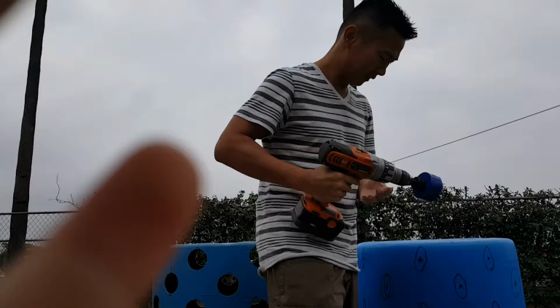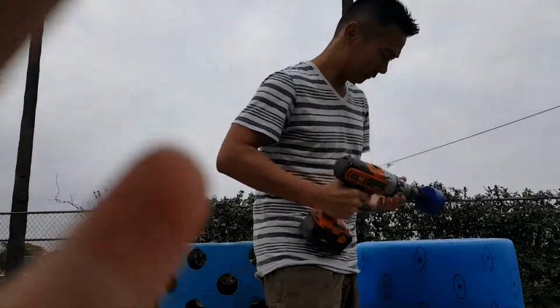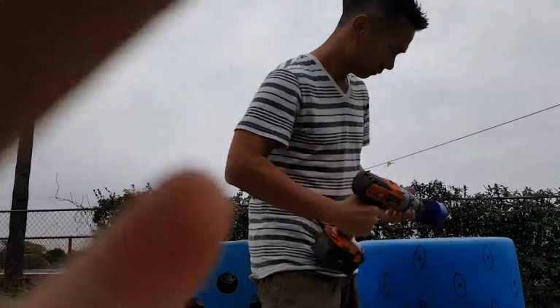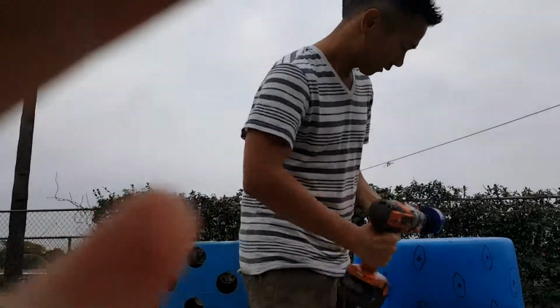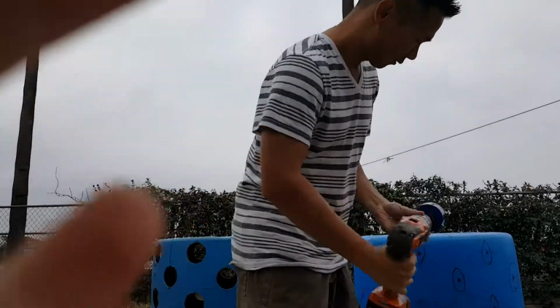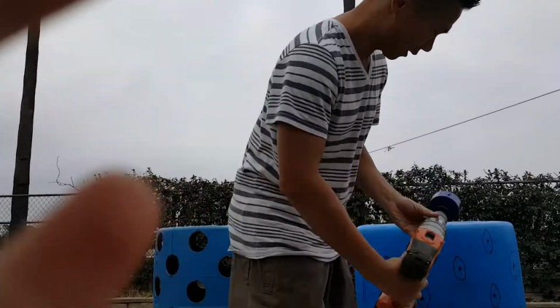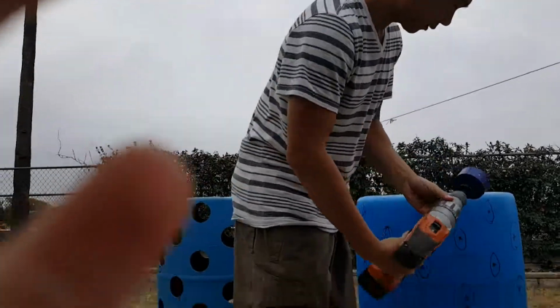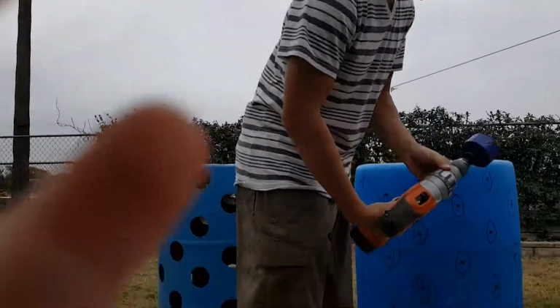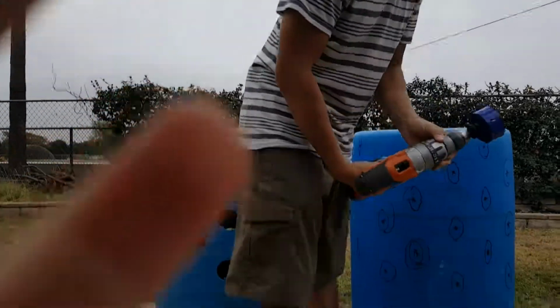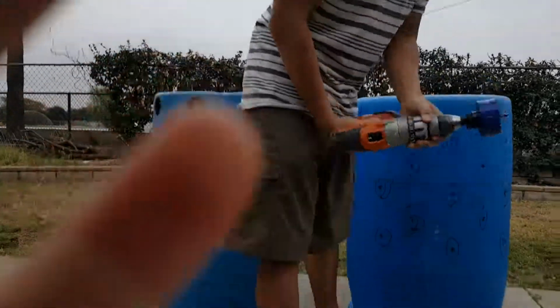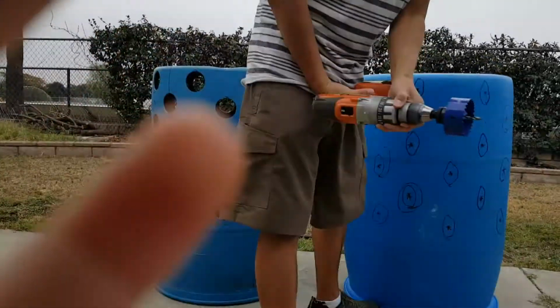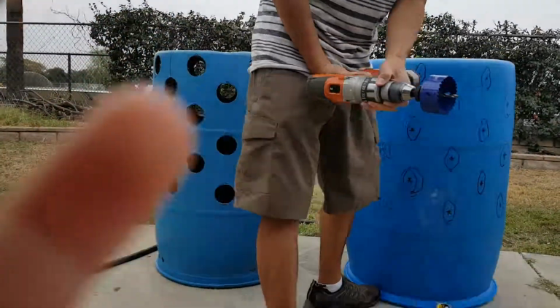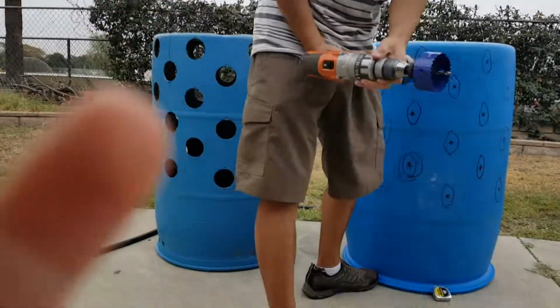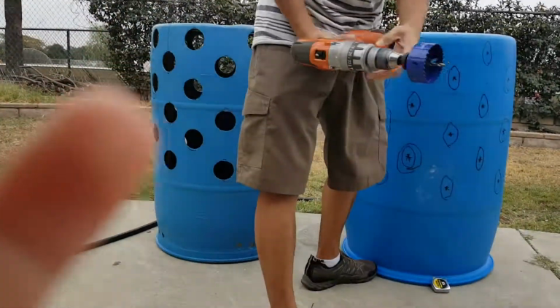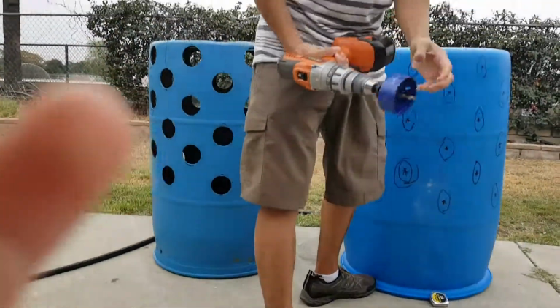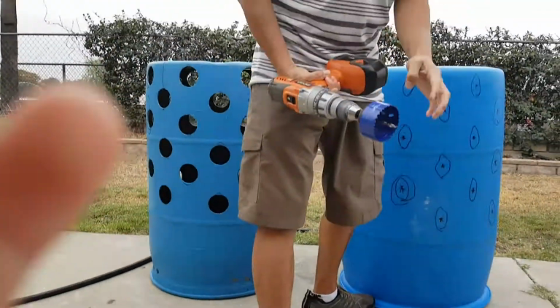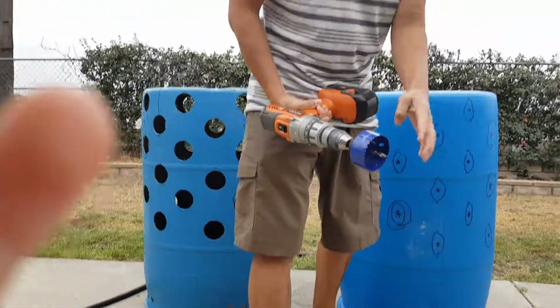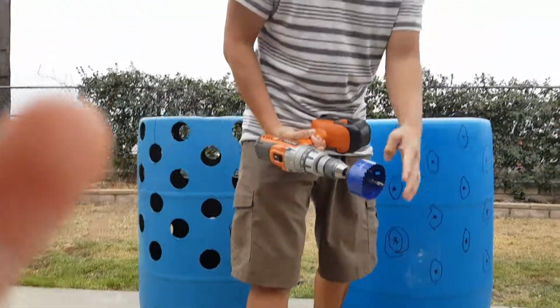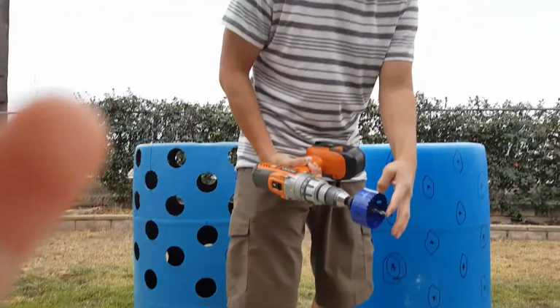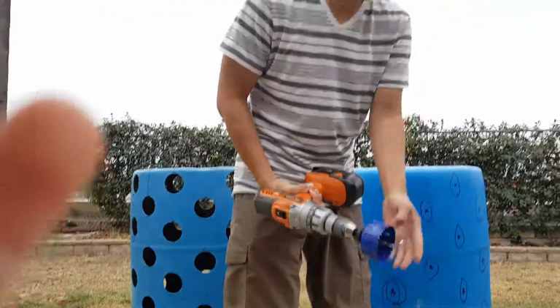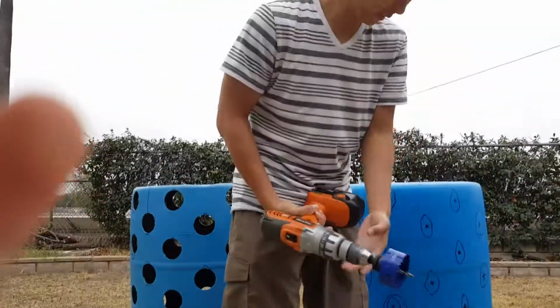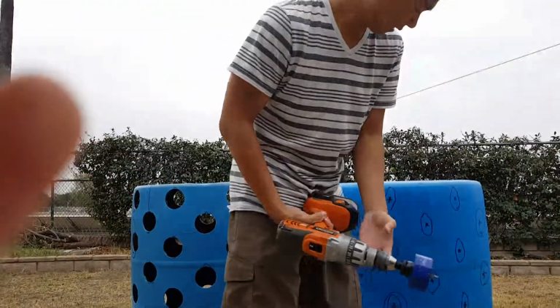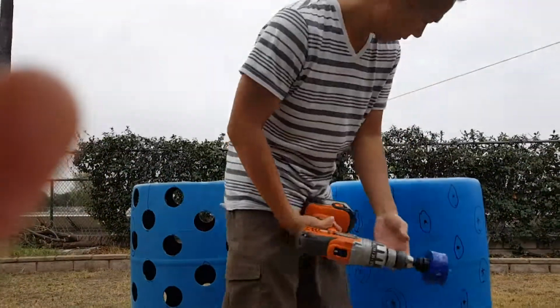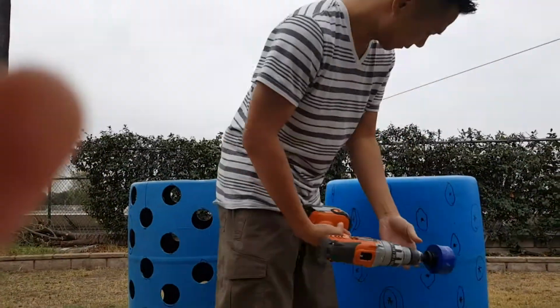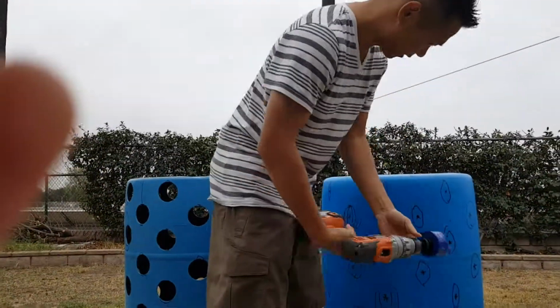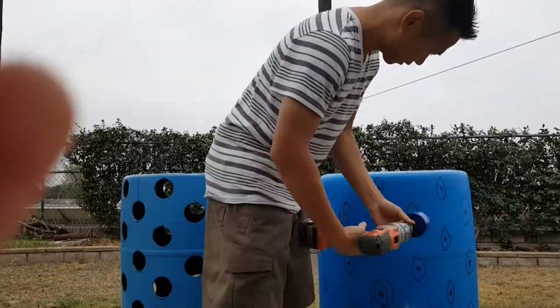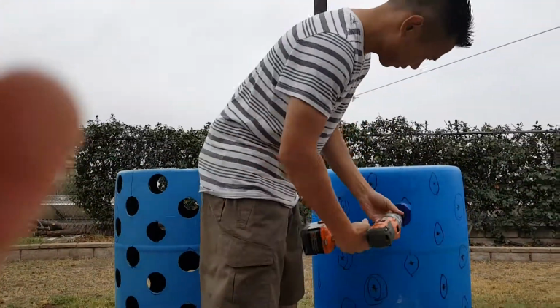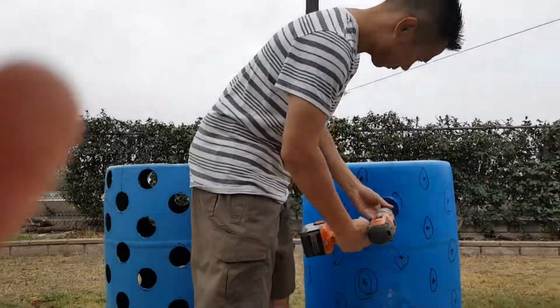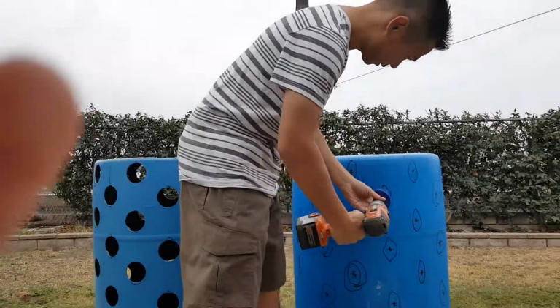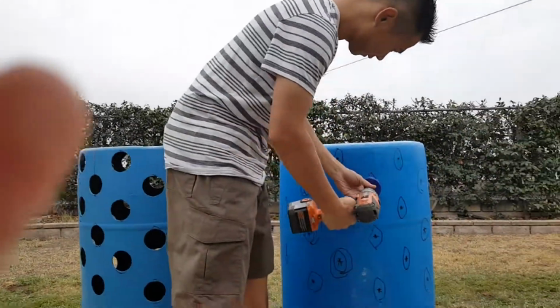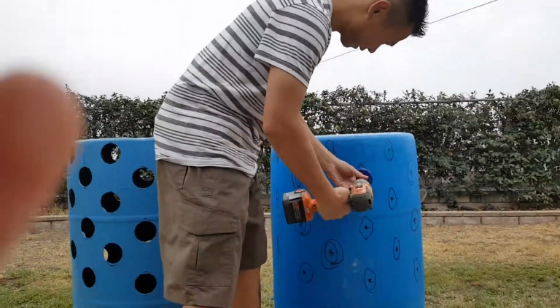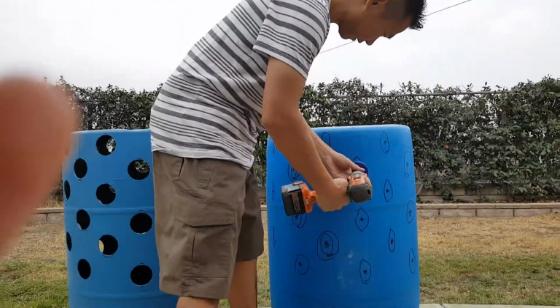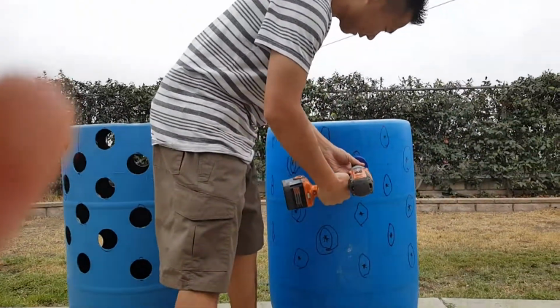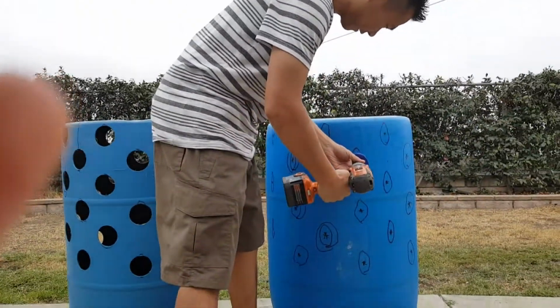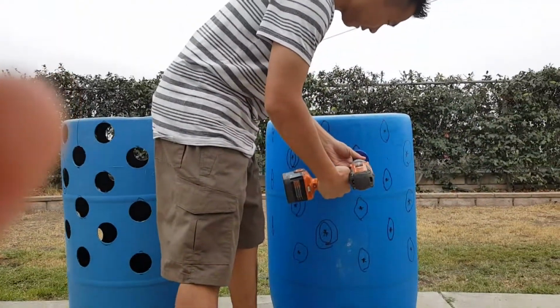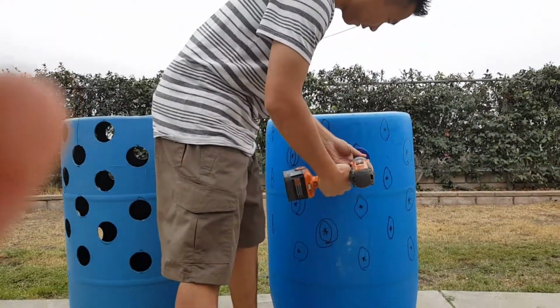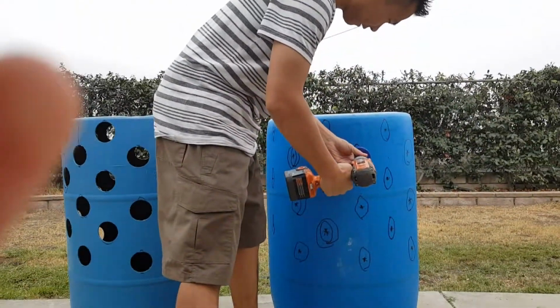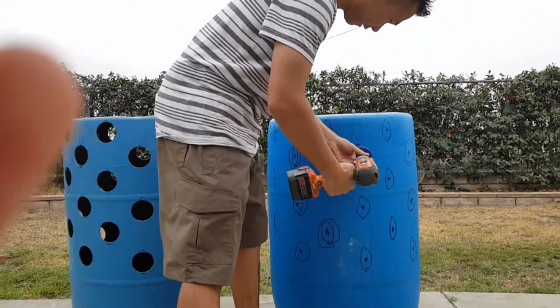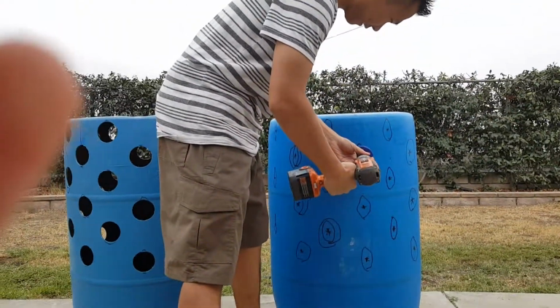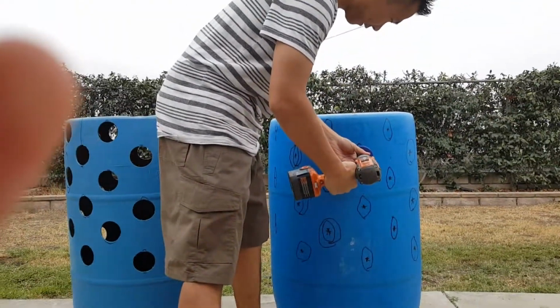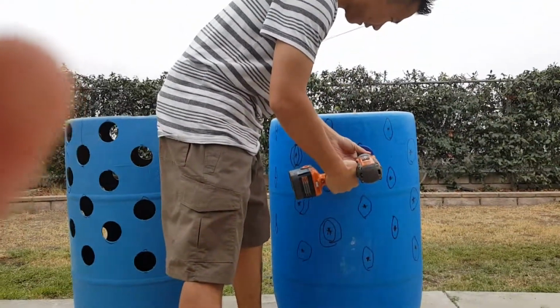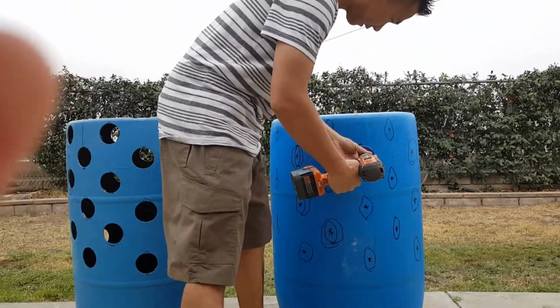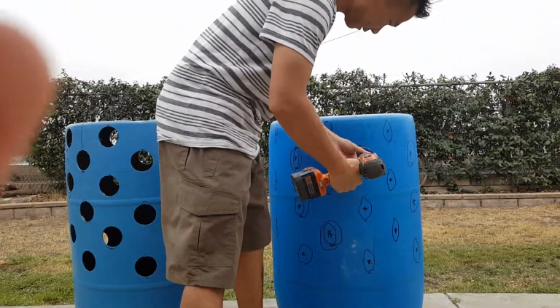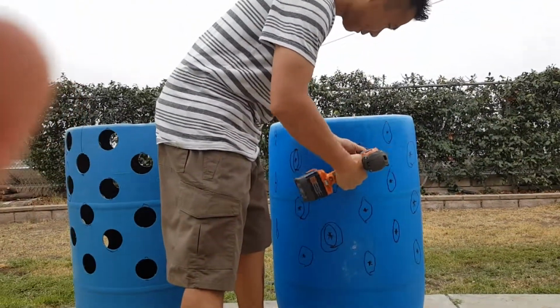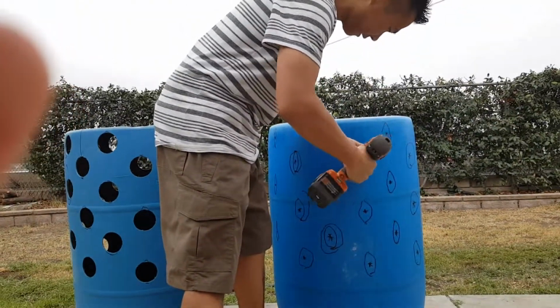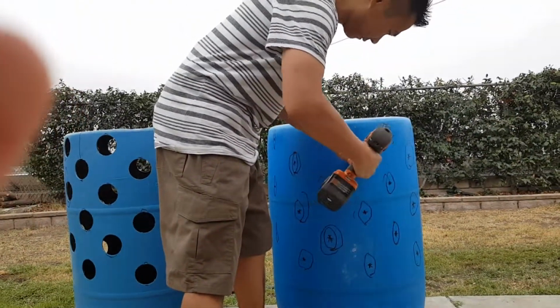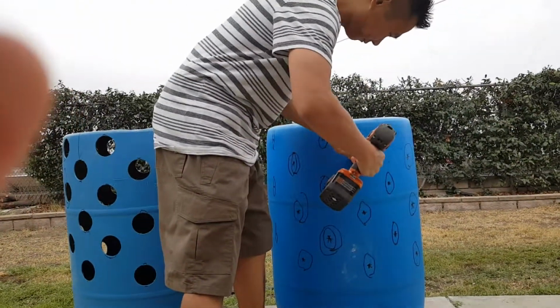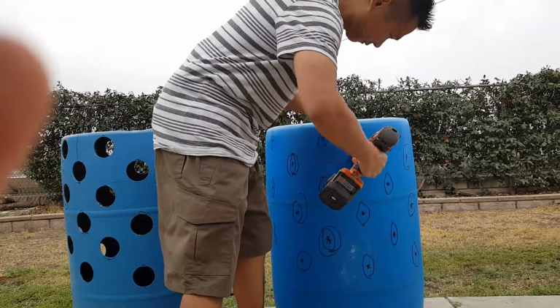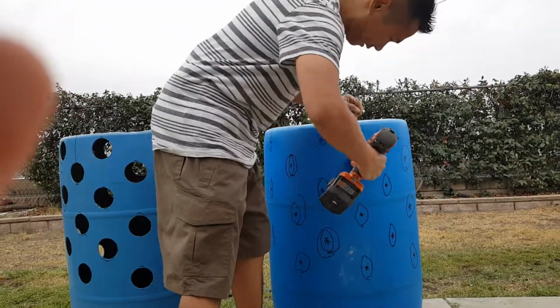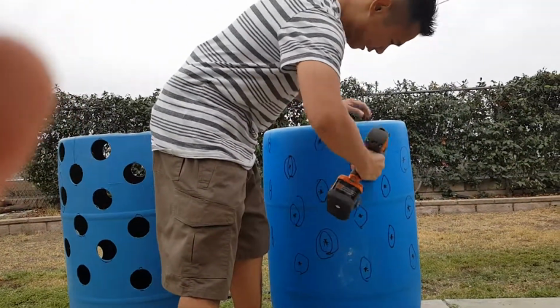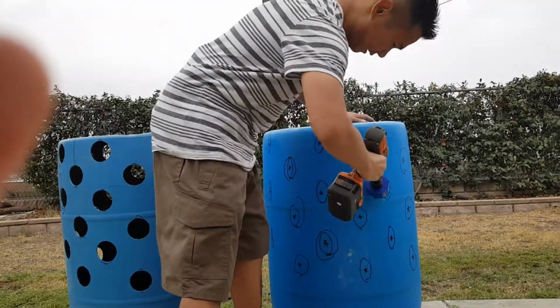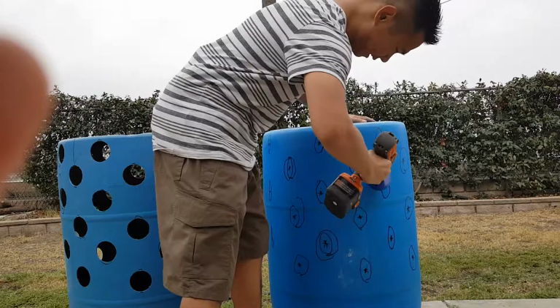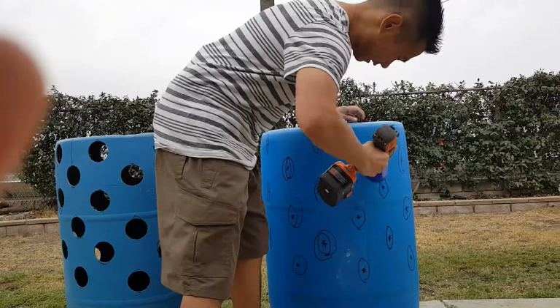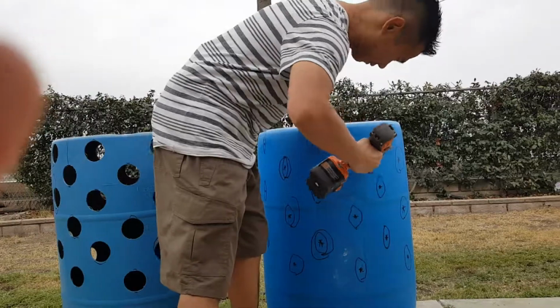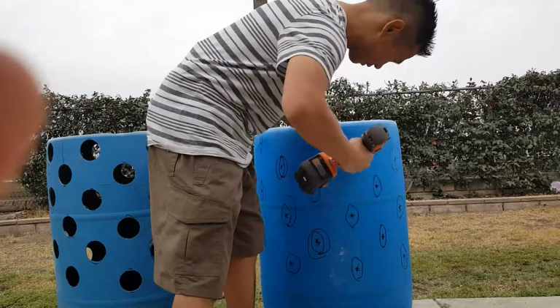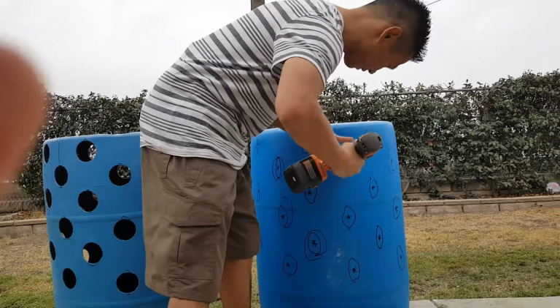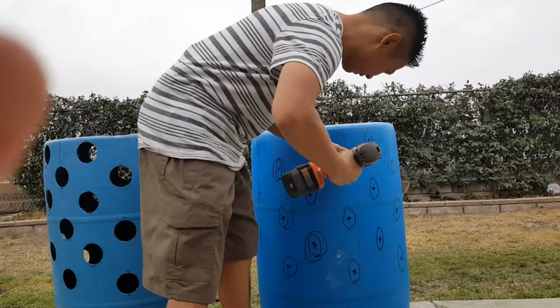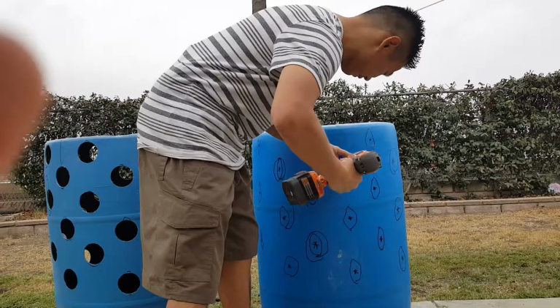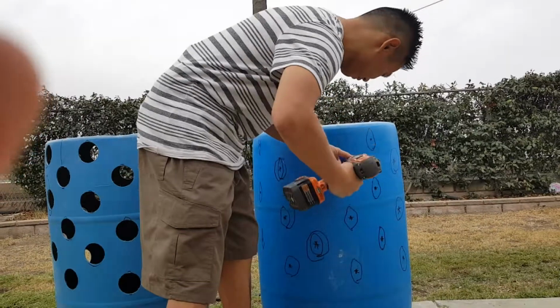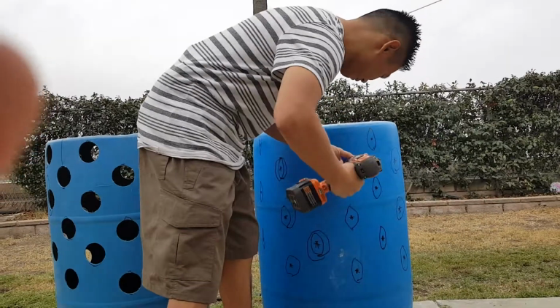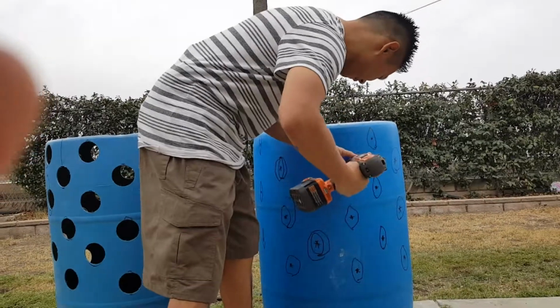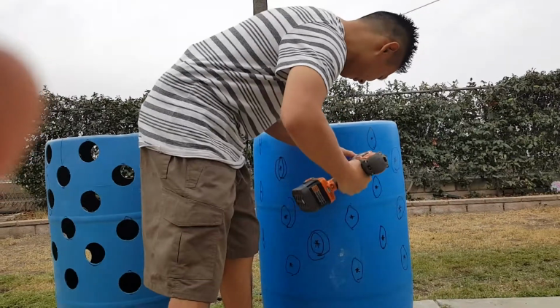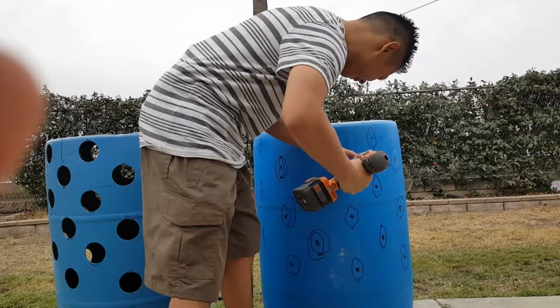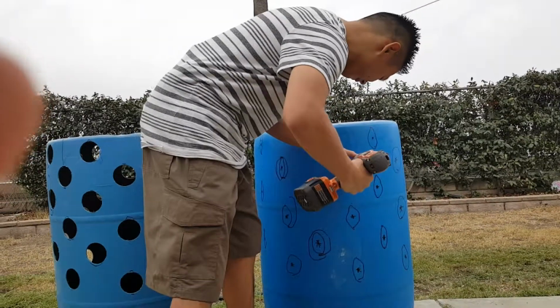So what I'm going to do here — this is the center. Make sure we put it right there on that spot, and we're just going to drill it in.